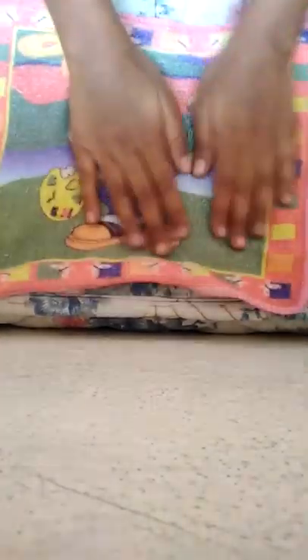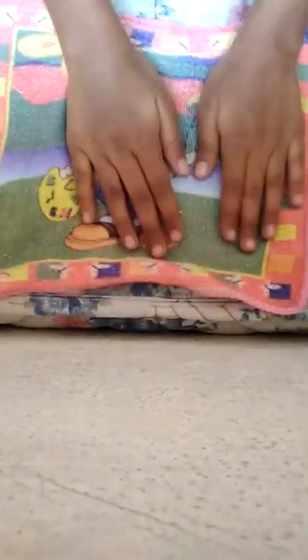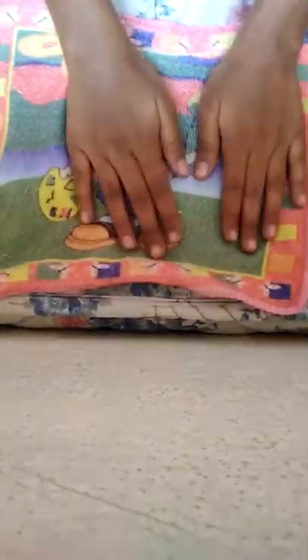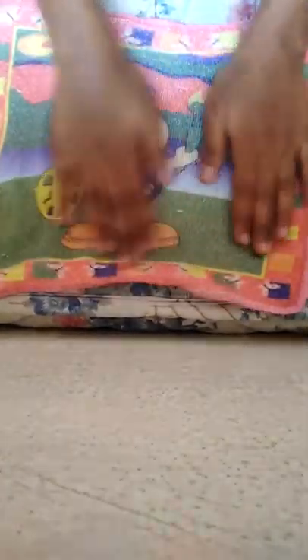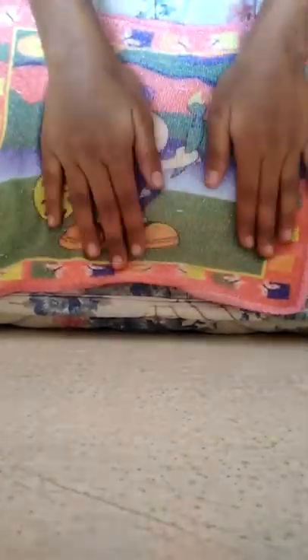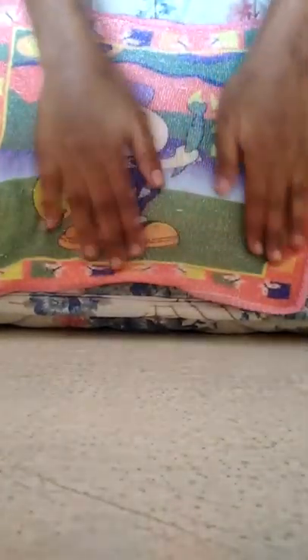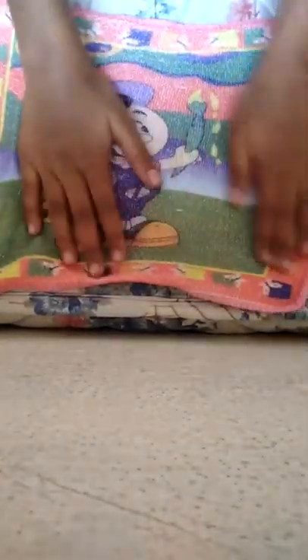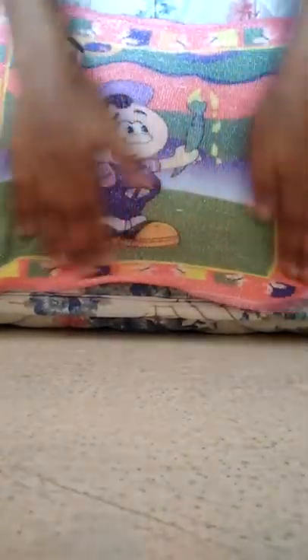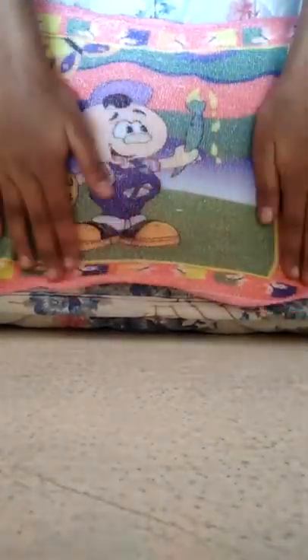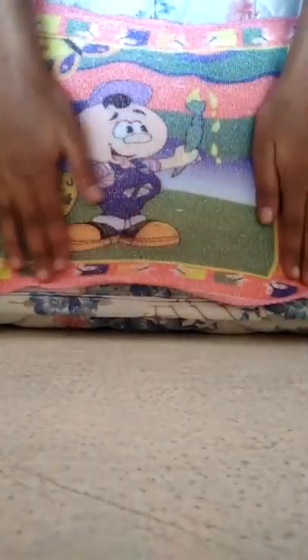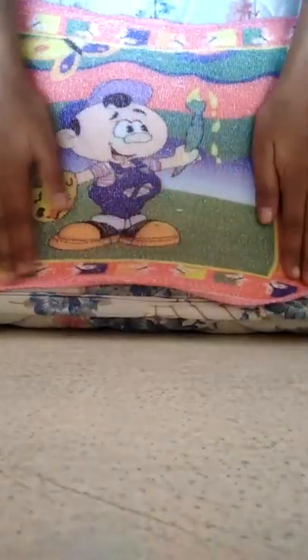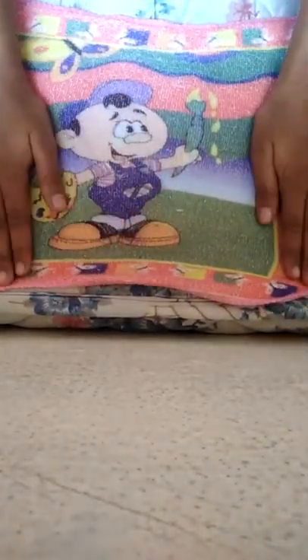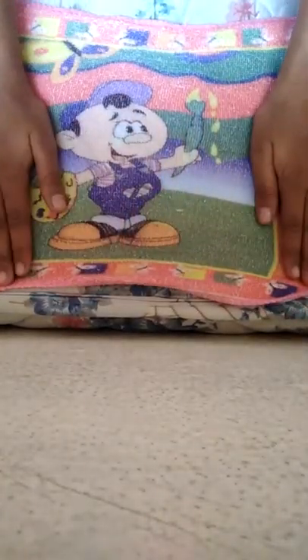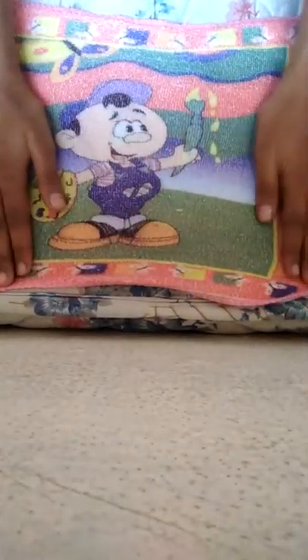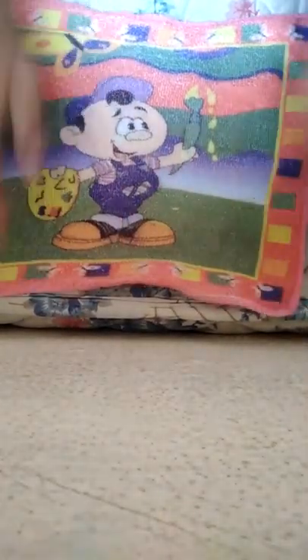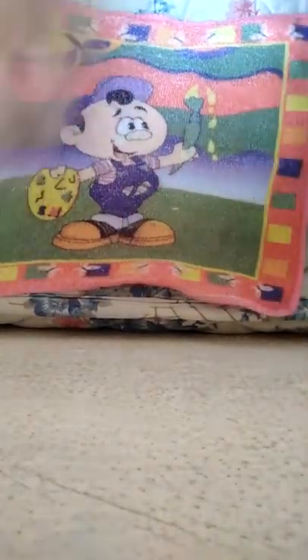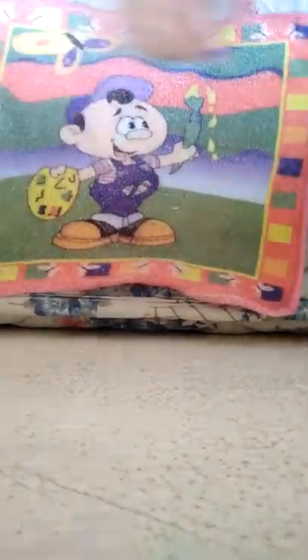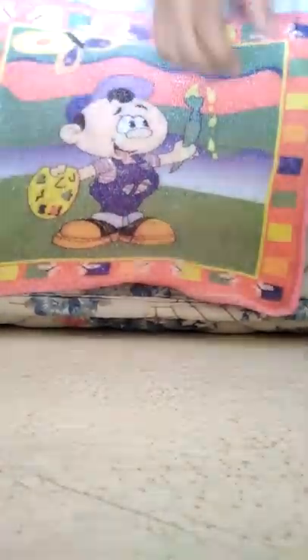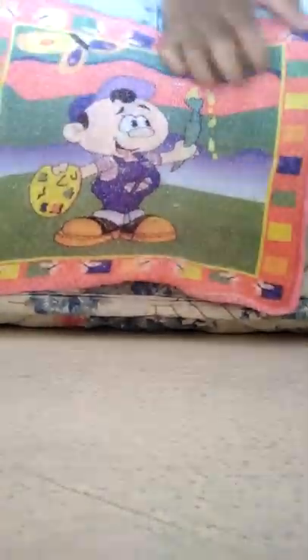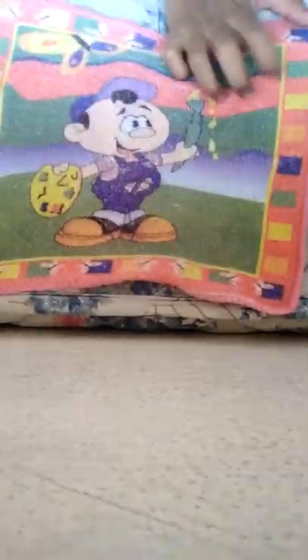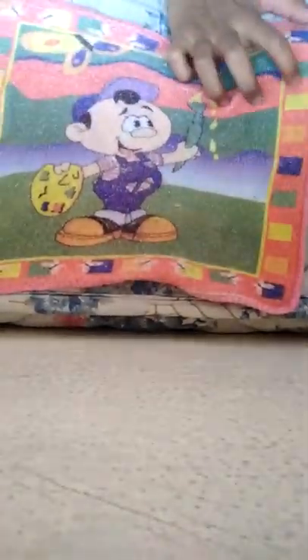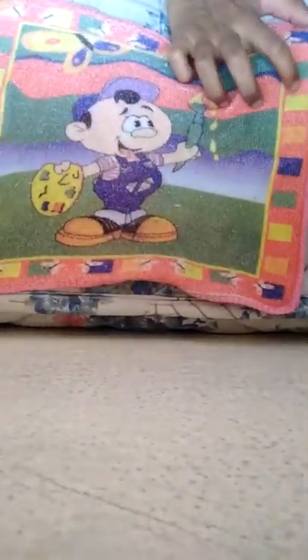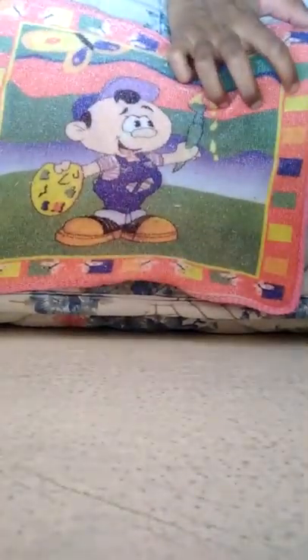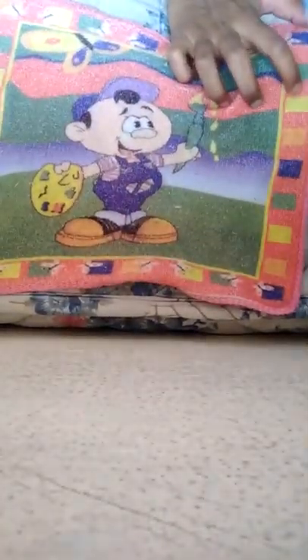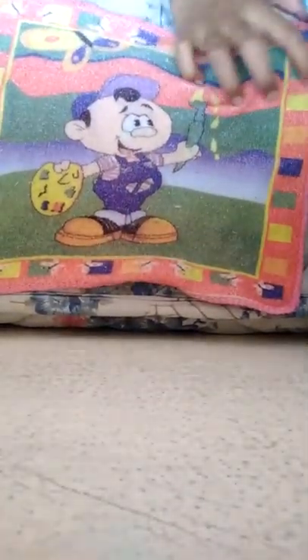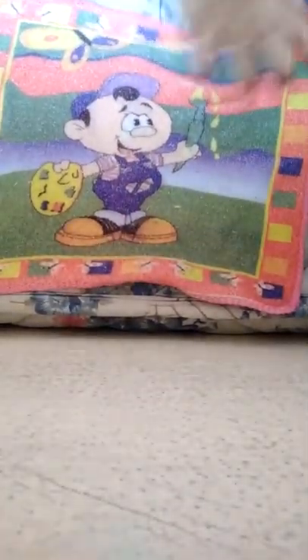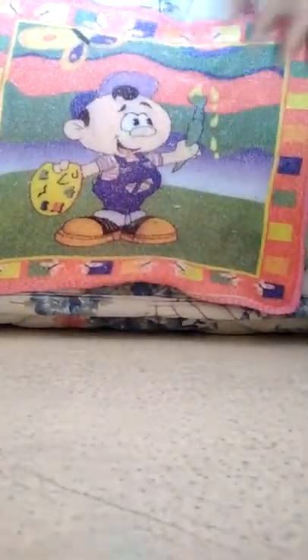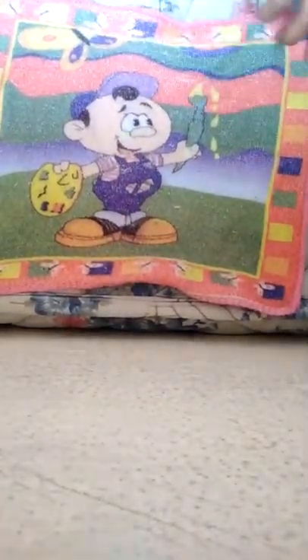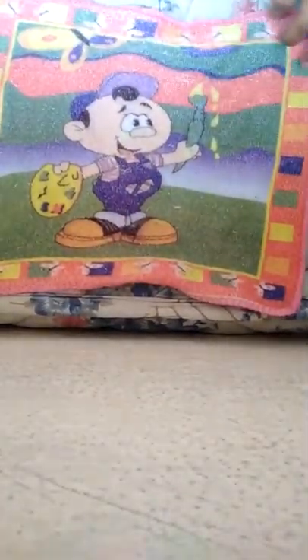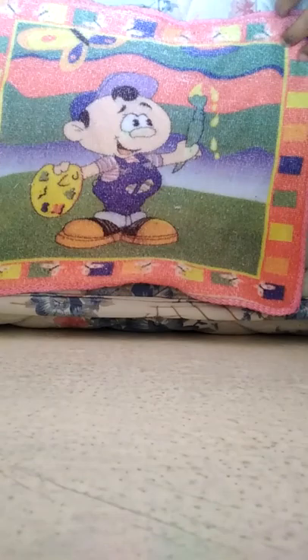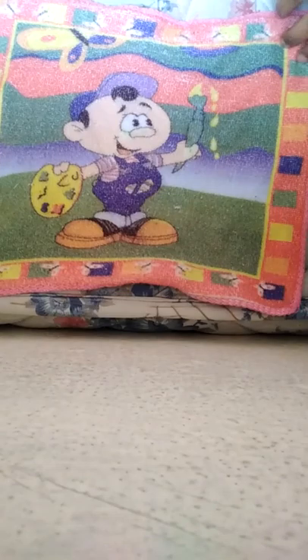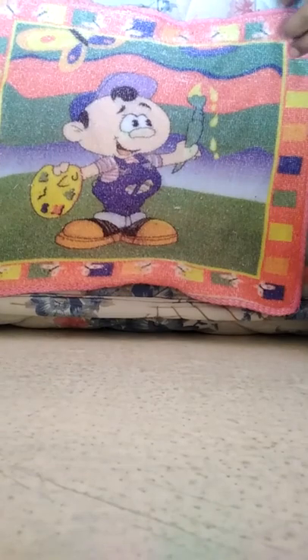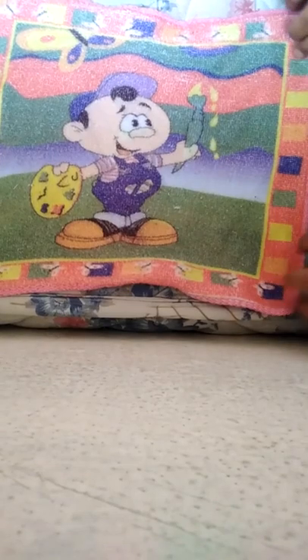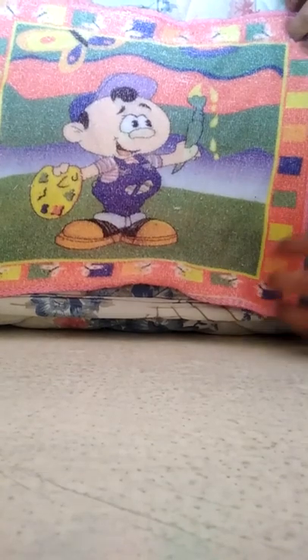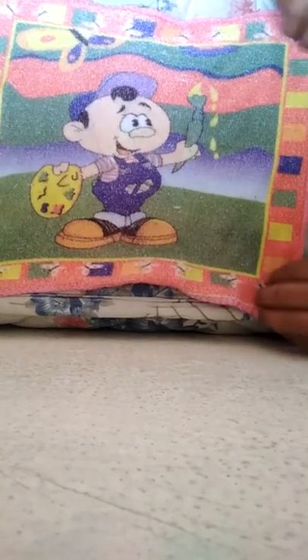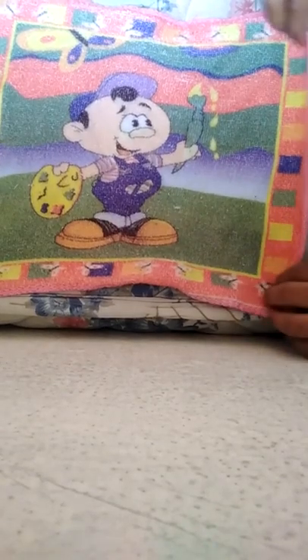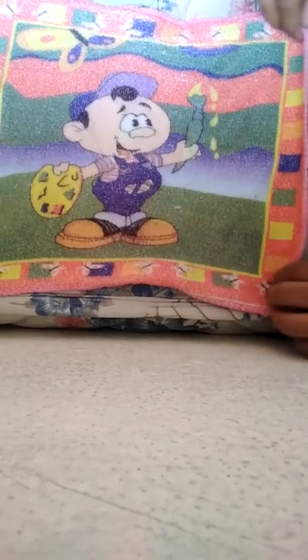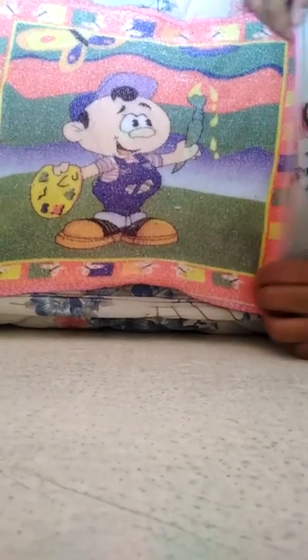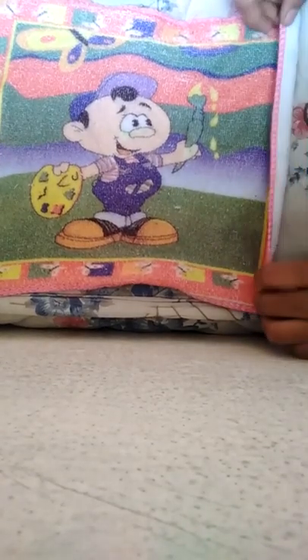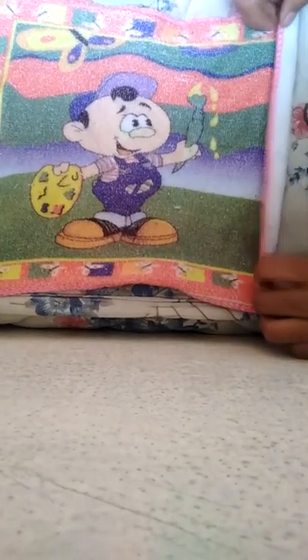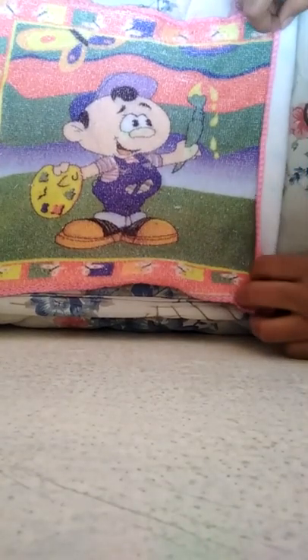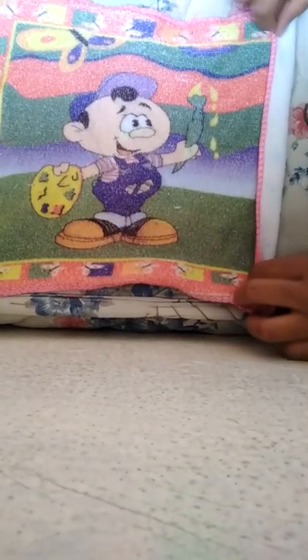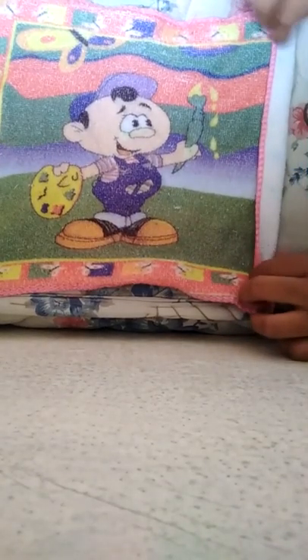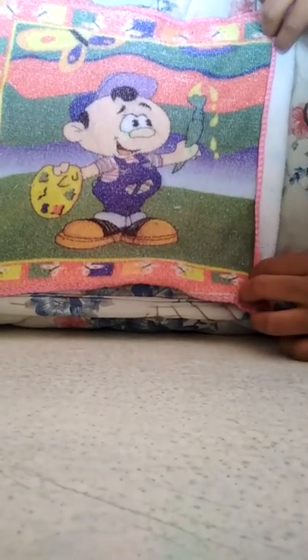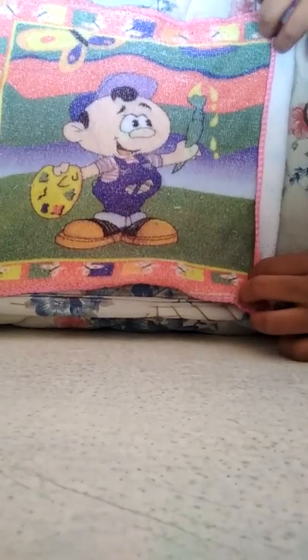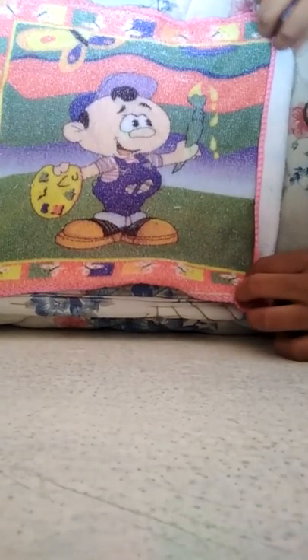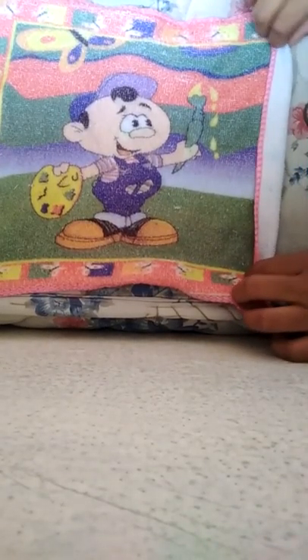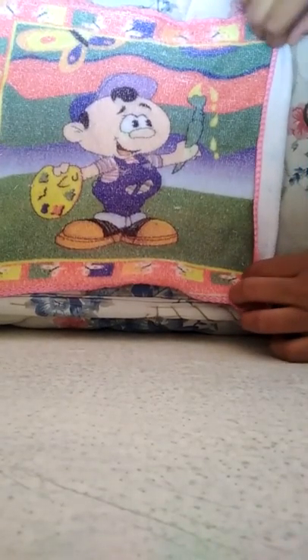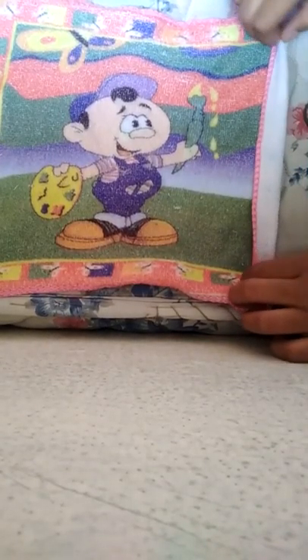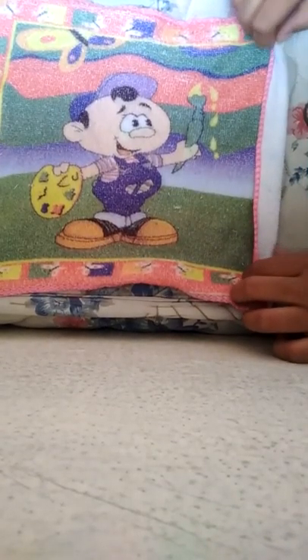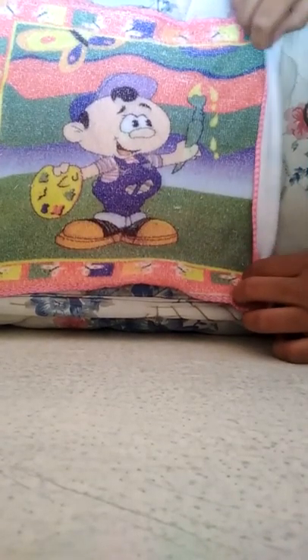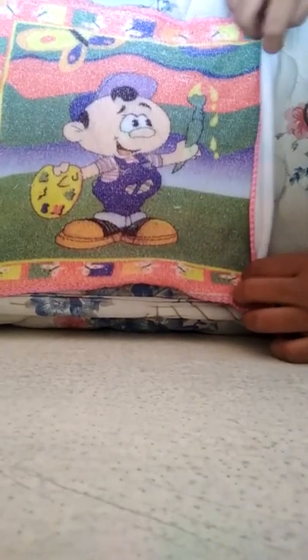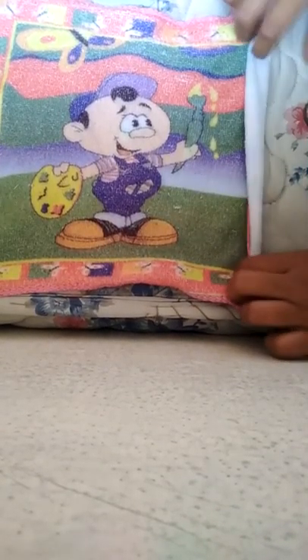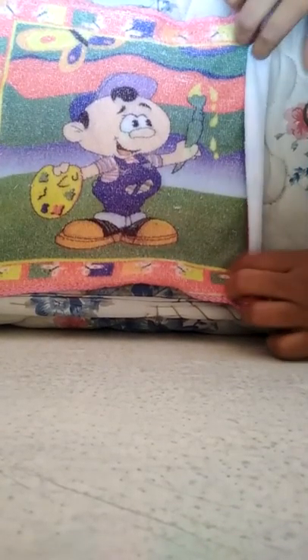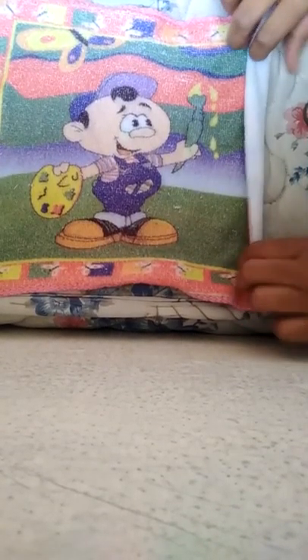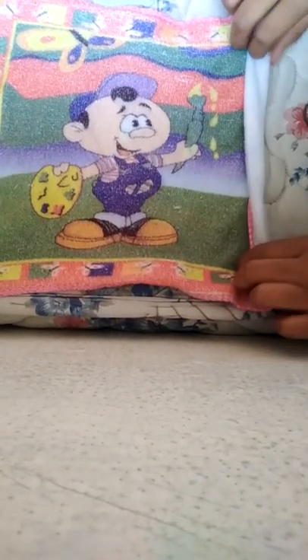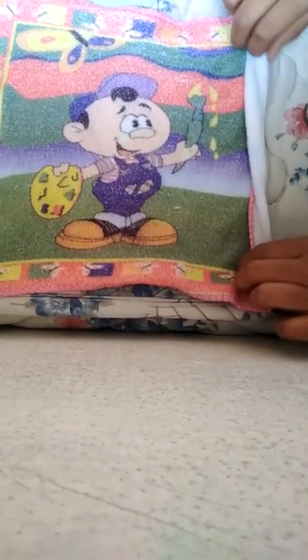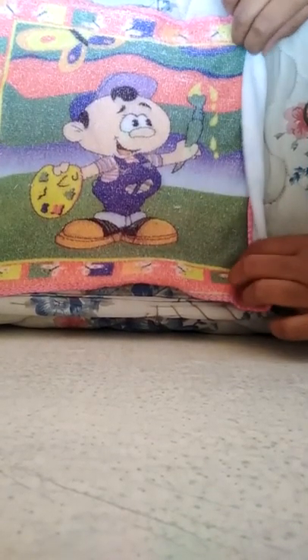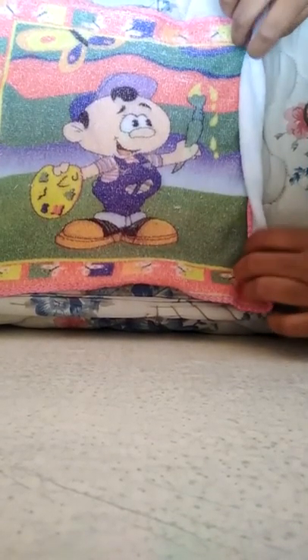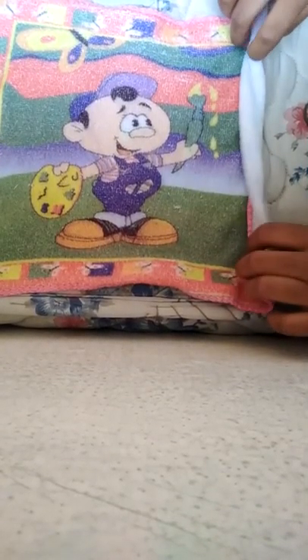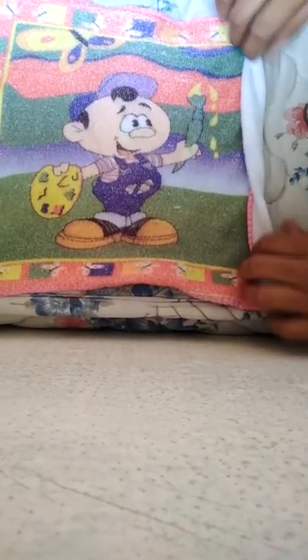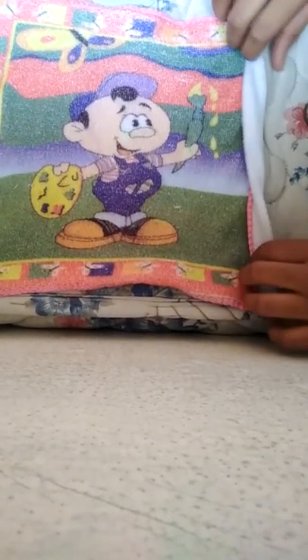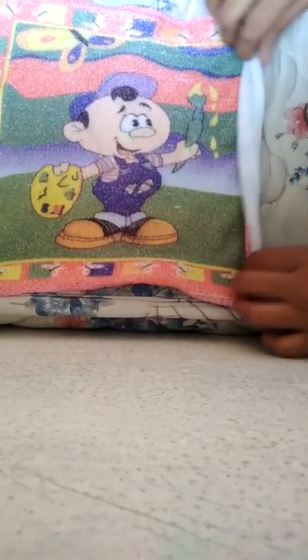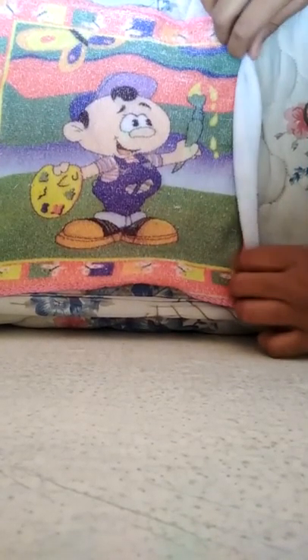First, you need a napkin like this. You need to place it on the bed or something and roll it like that.